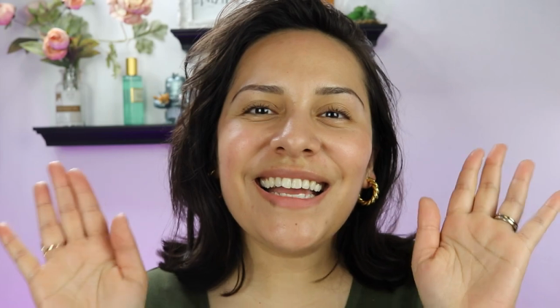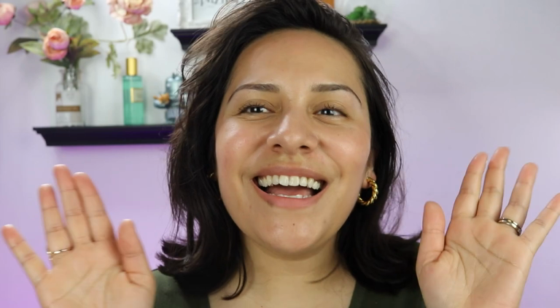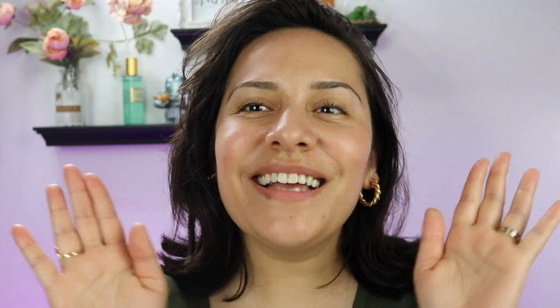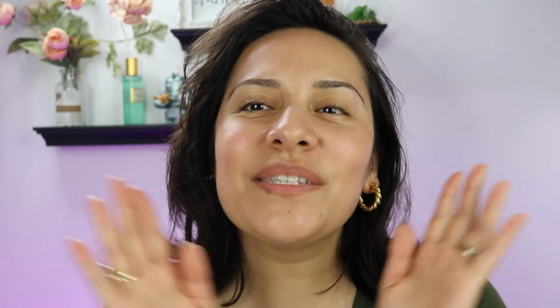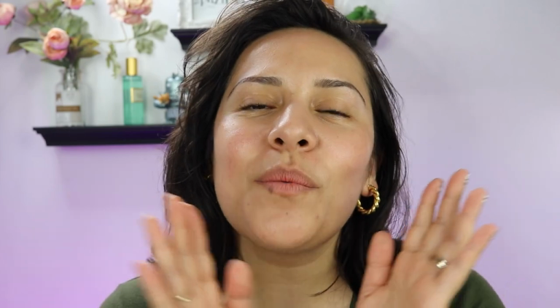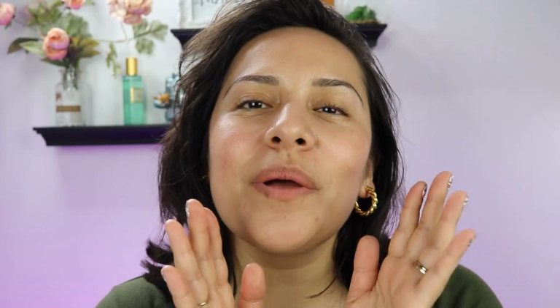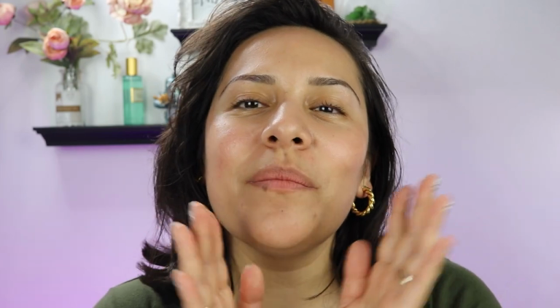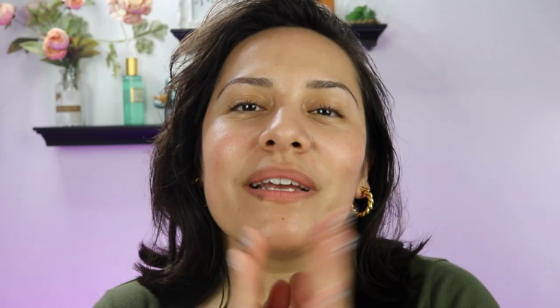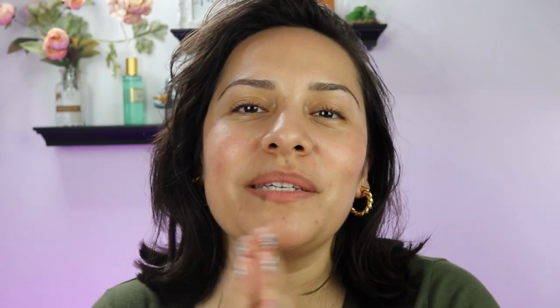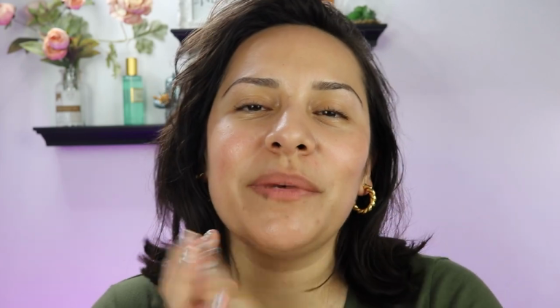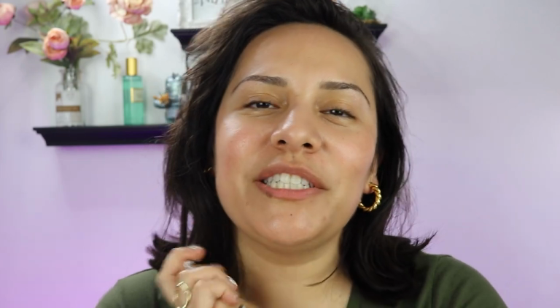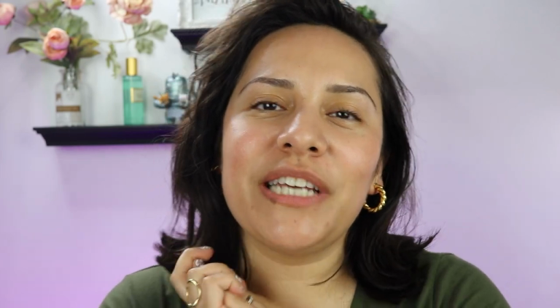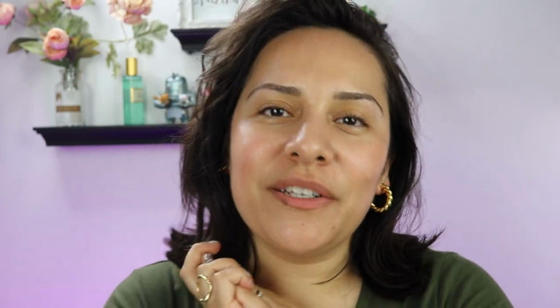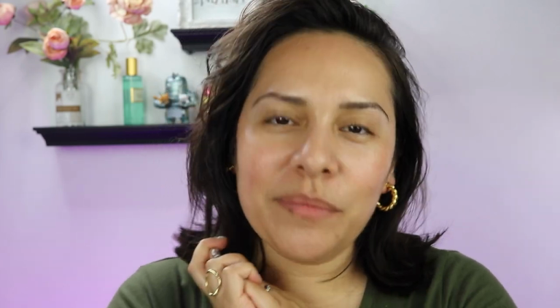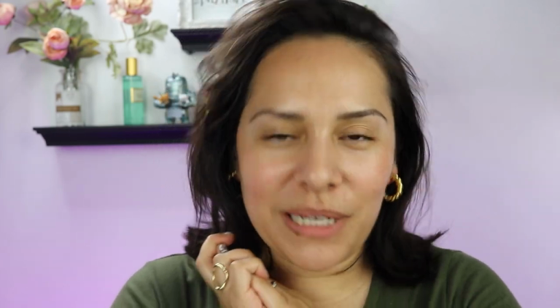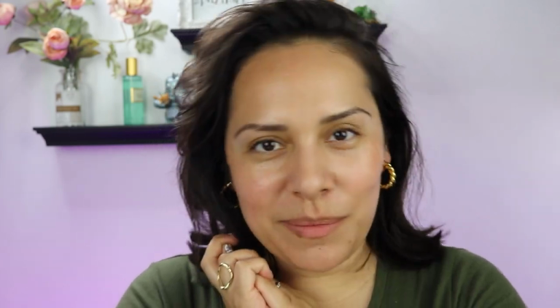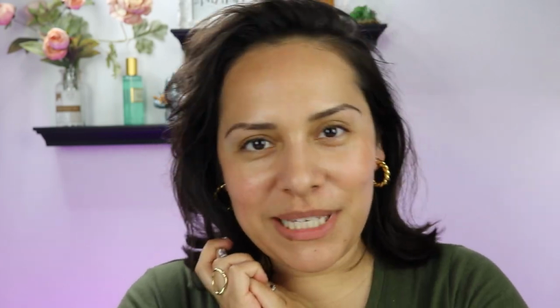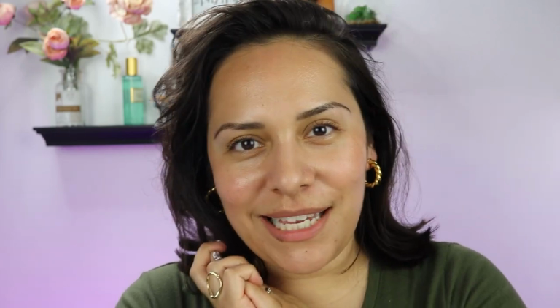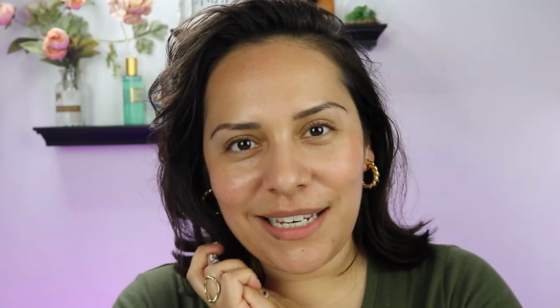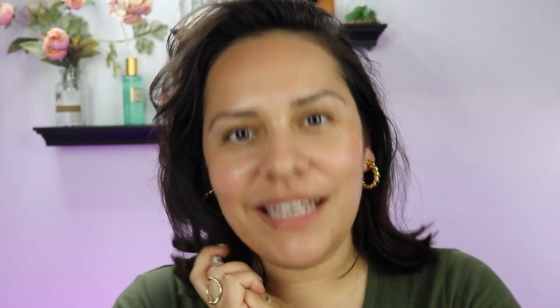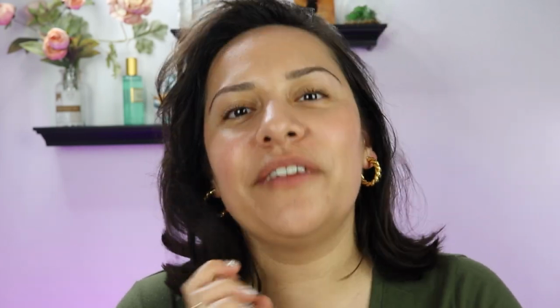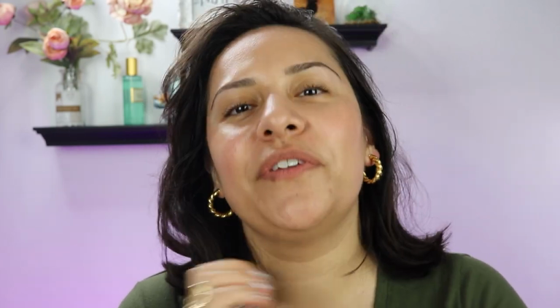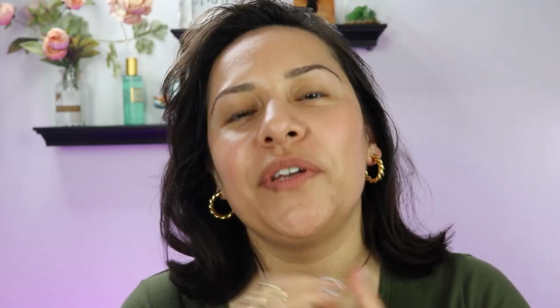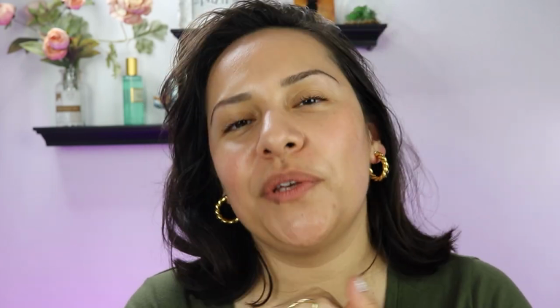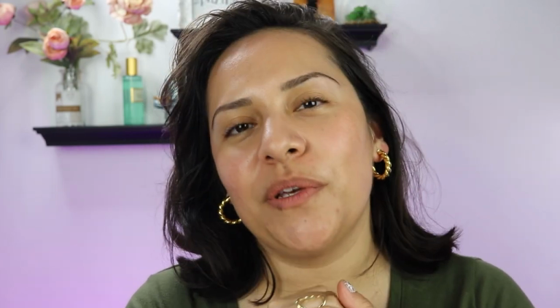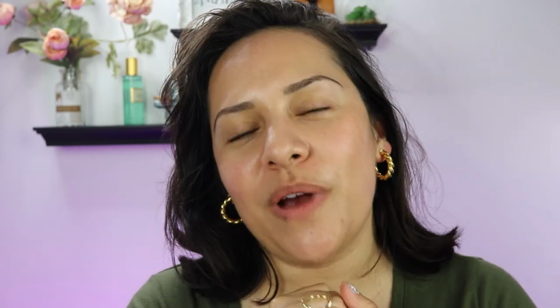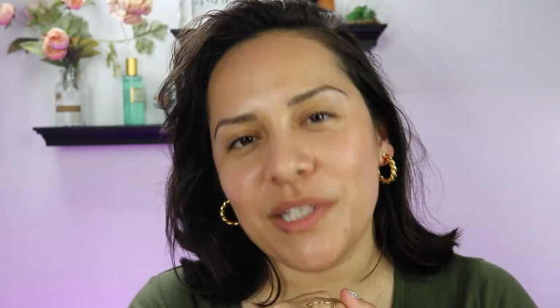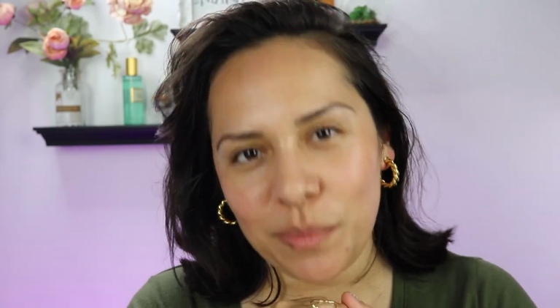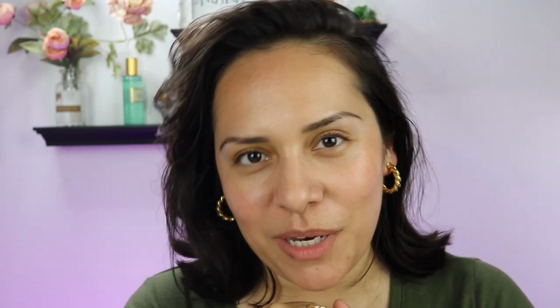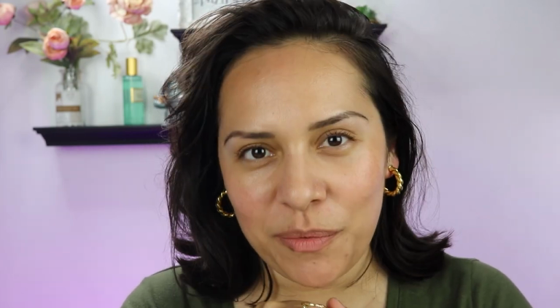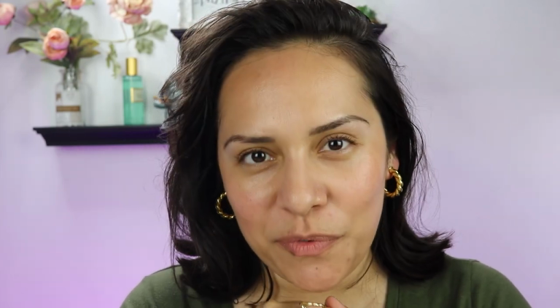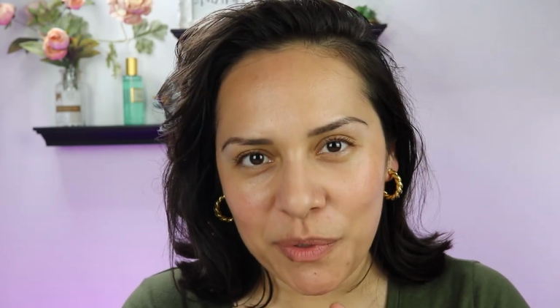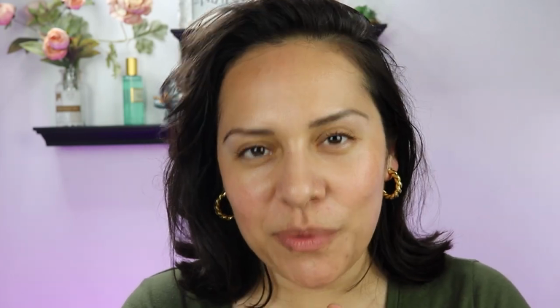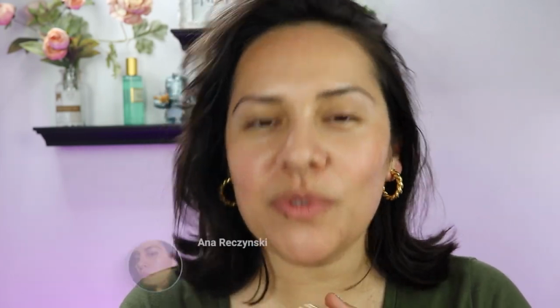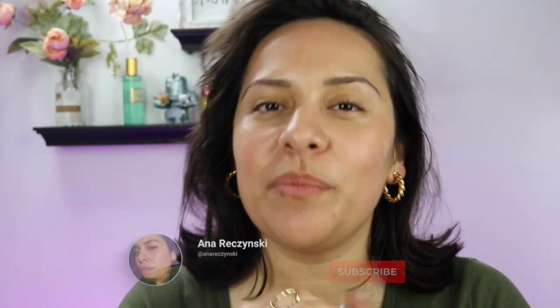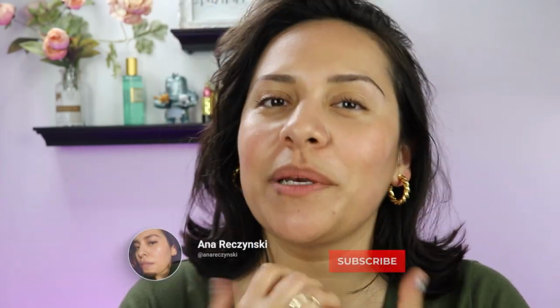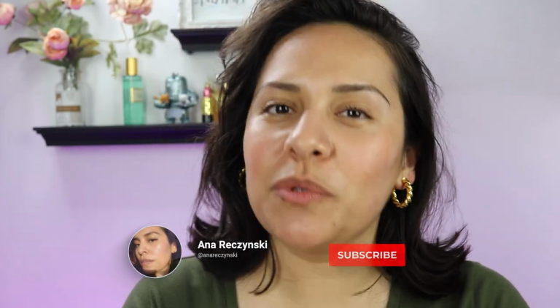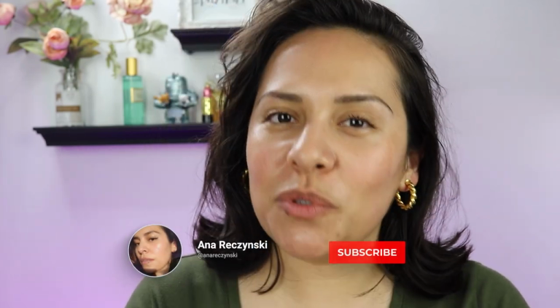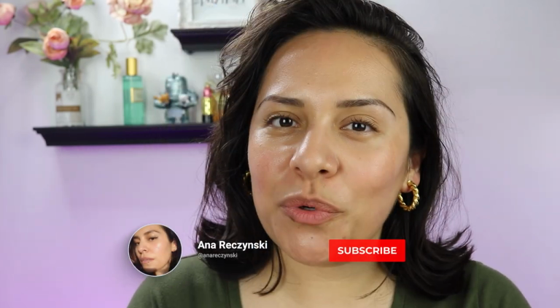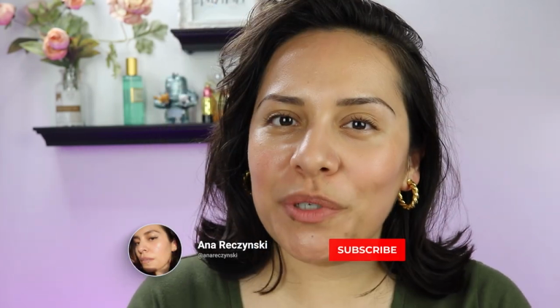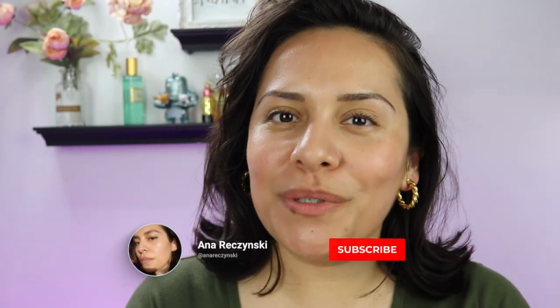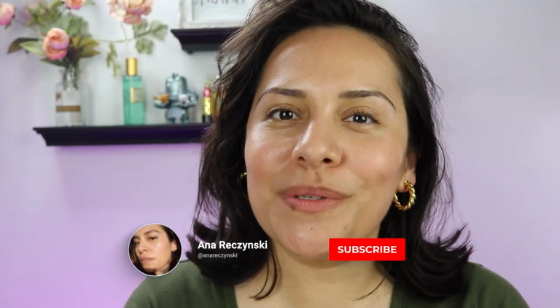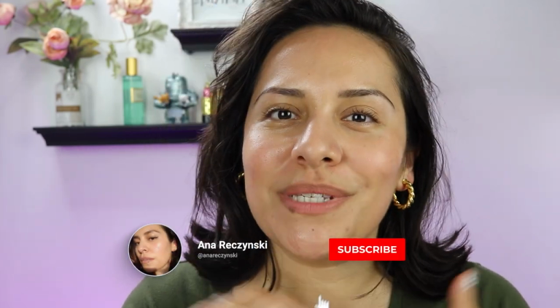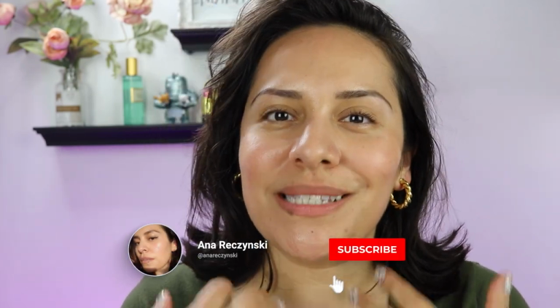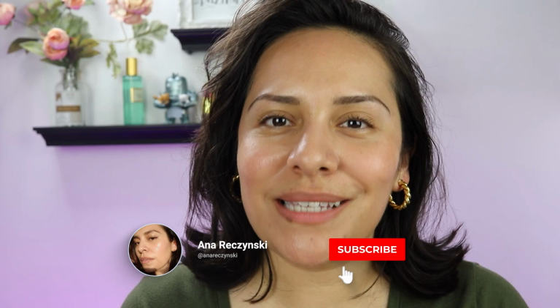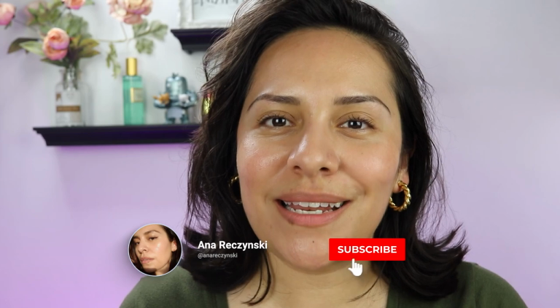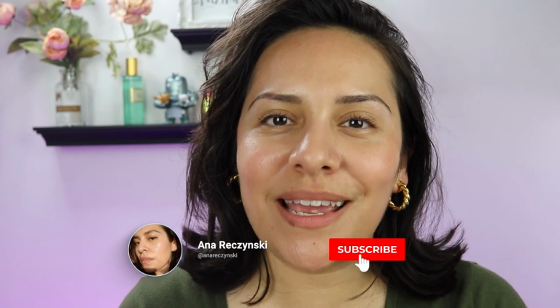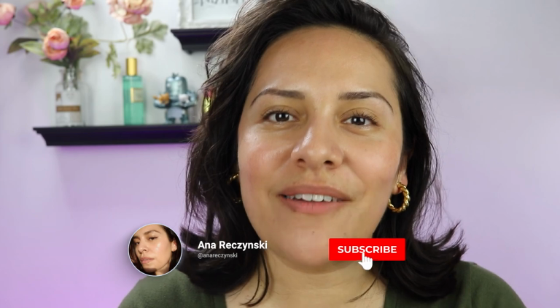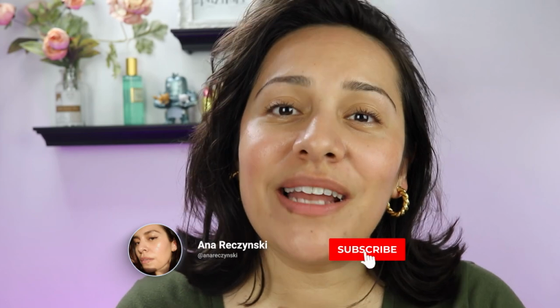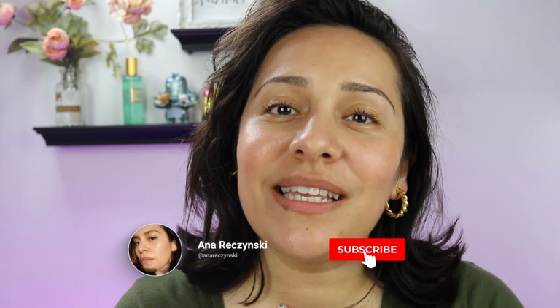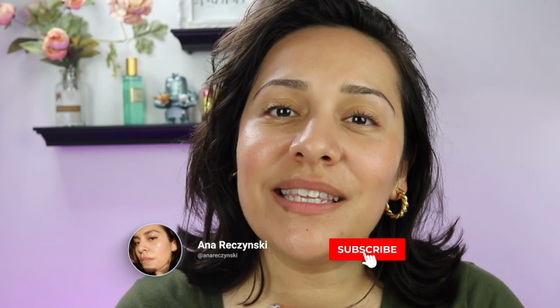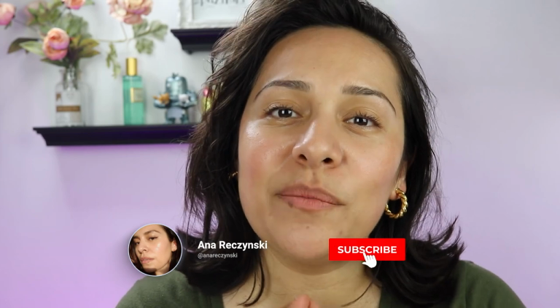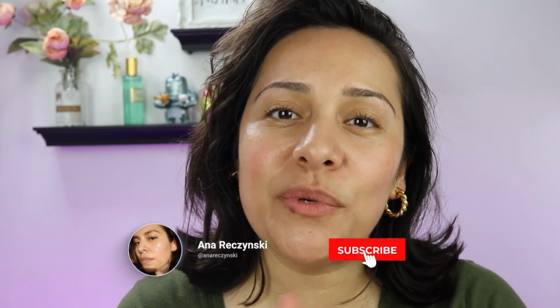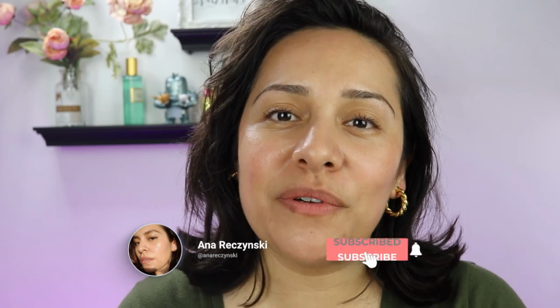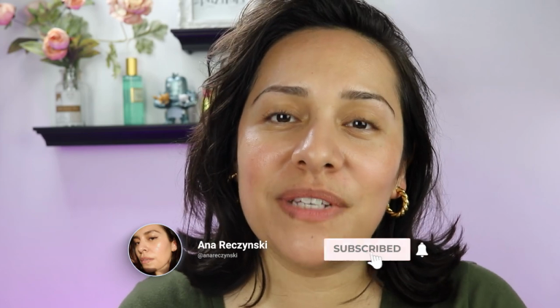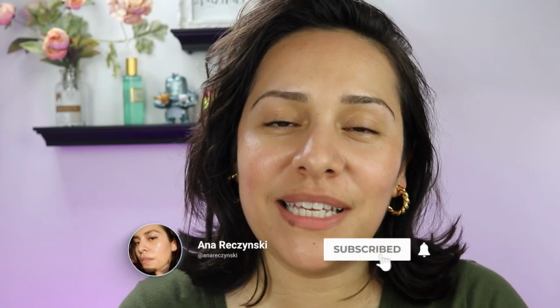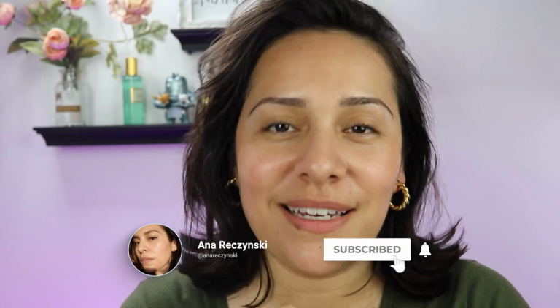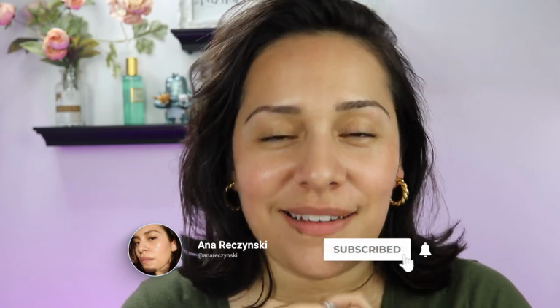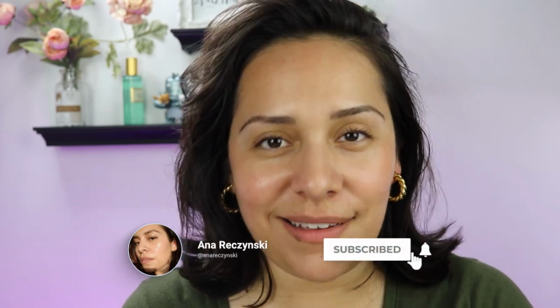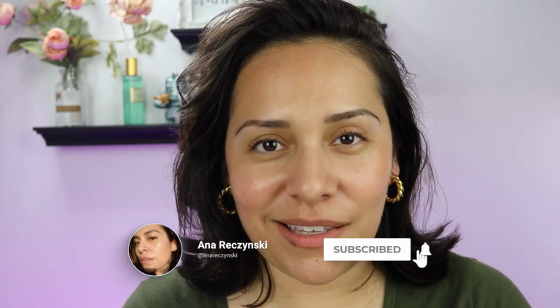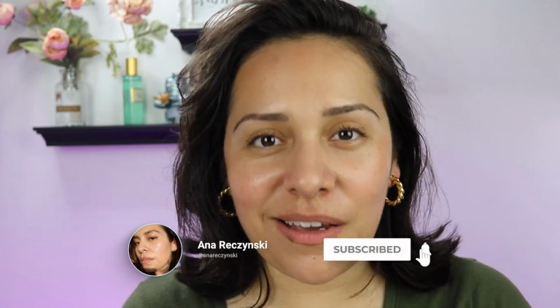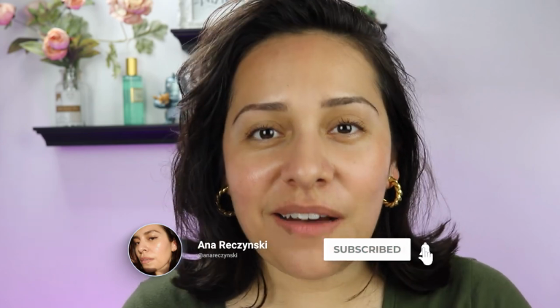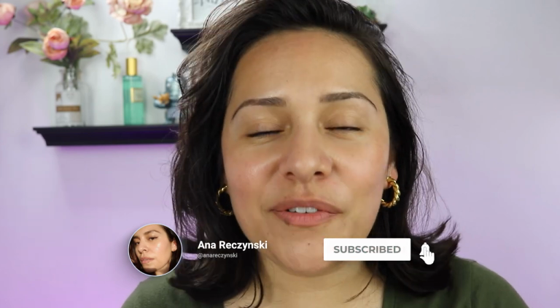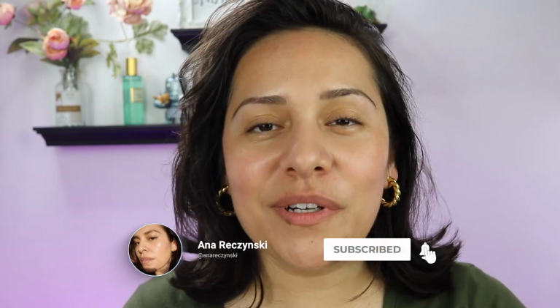Hi guys! Welcome back to my channel. My name is Anna. If you're new here, I do makeup reviews, makeup tutorials, skin care — anything beauty related. I got you covered.